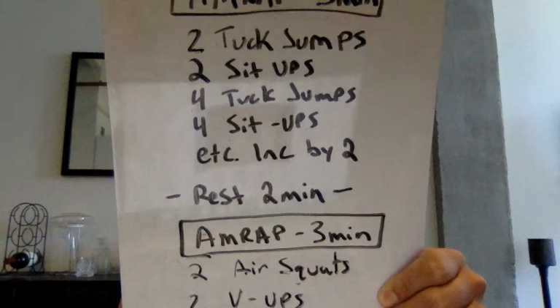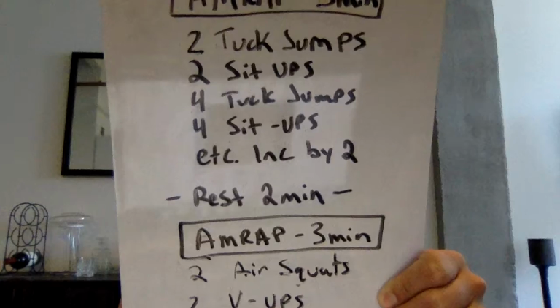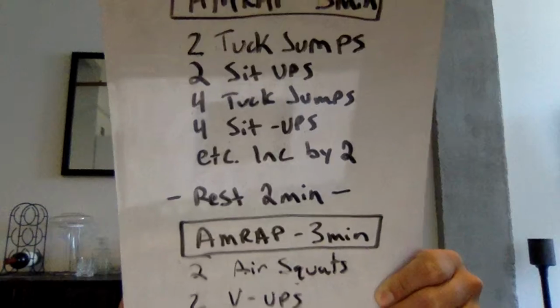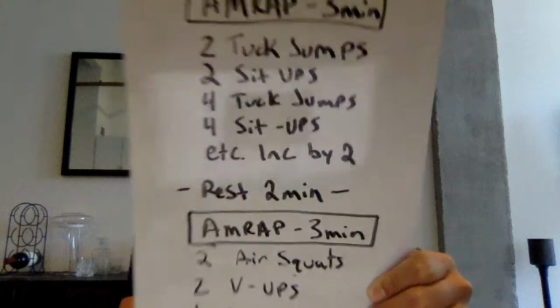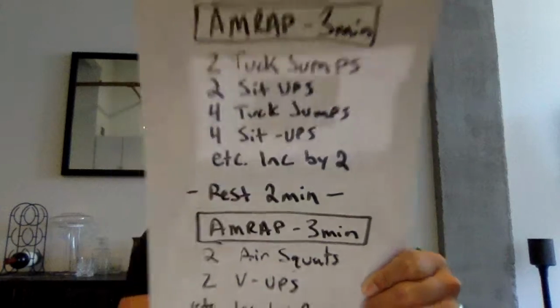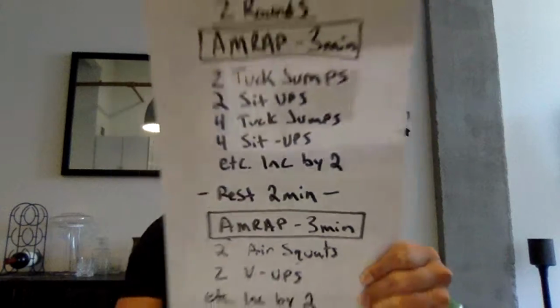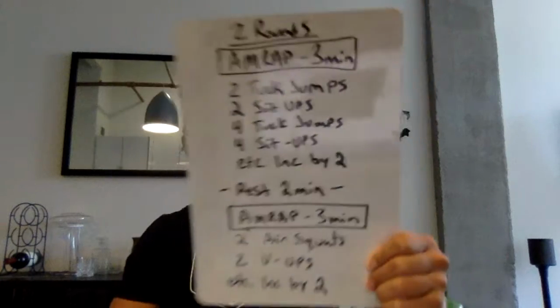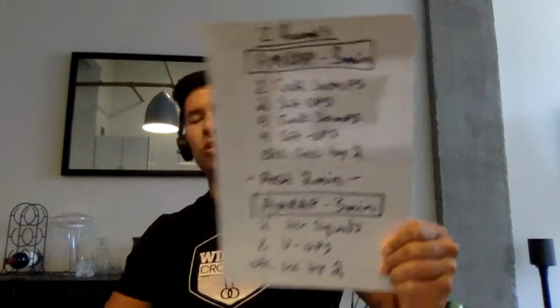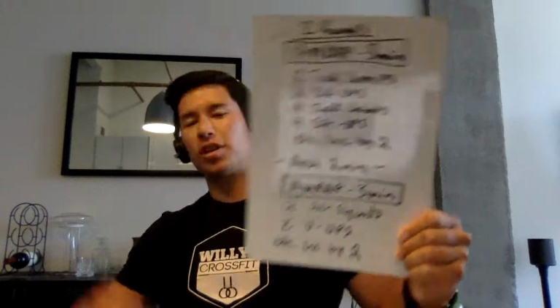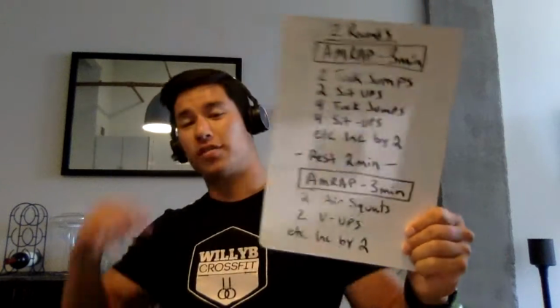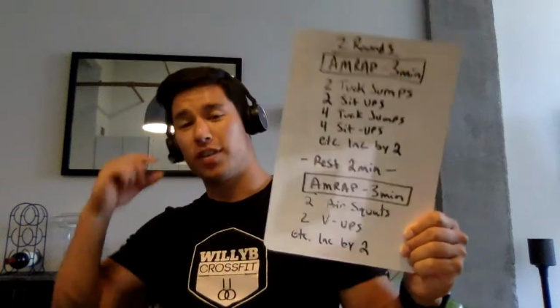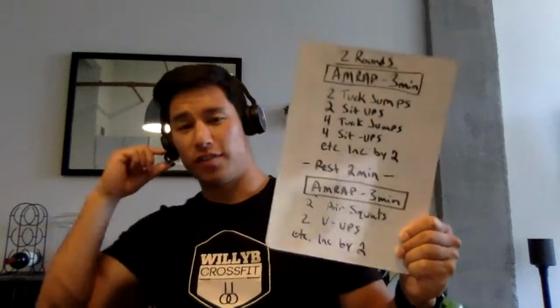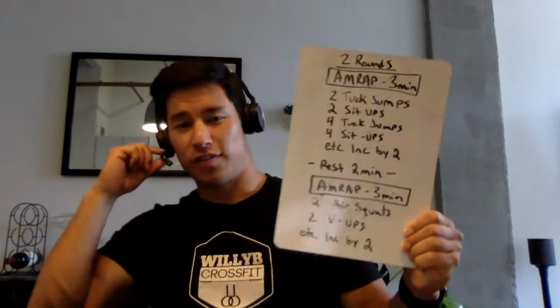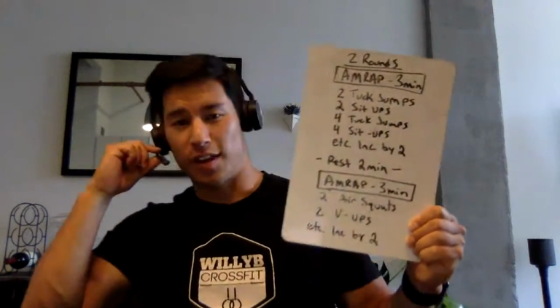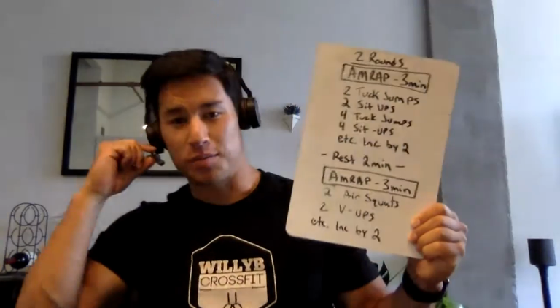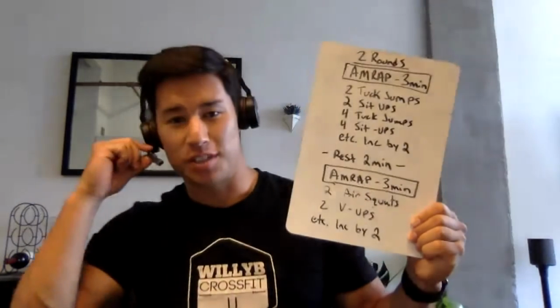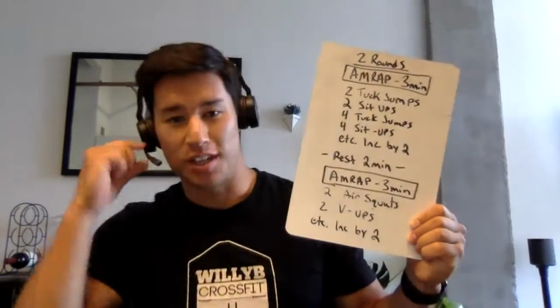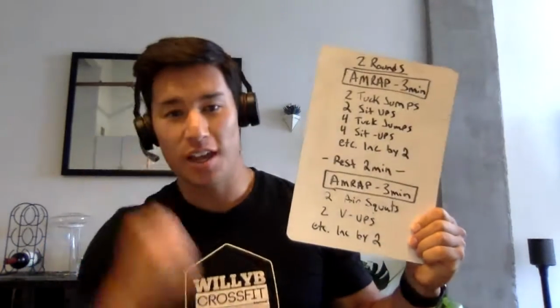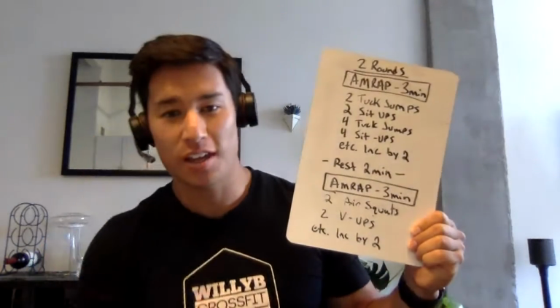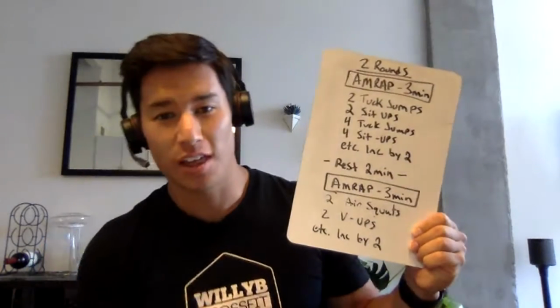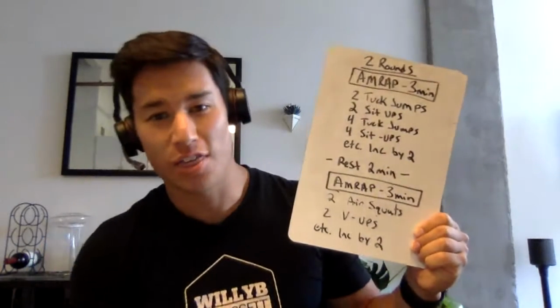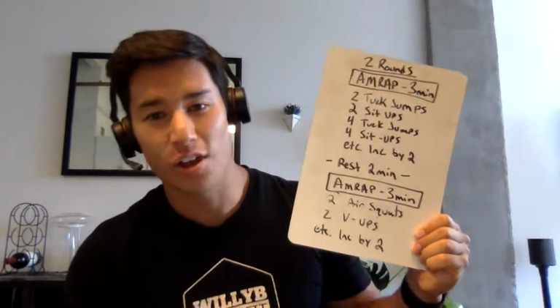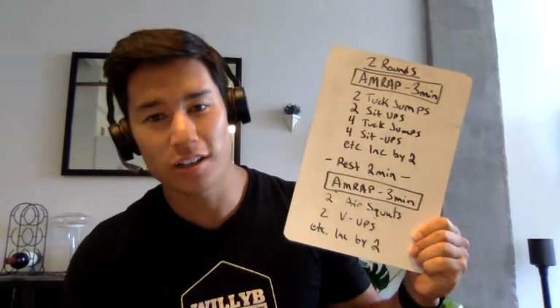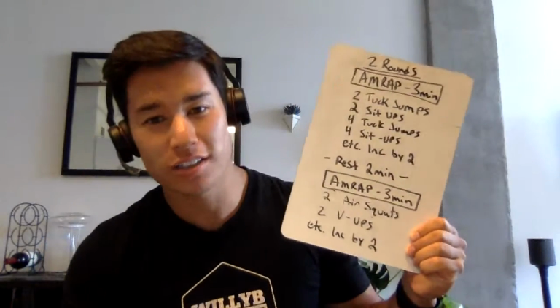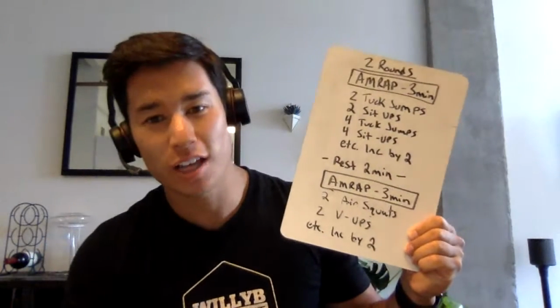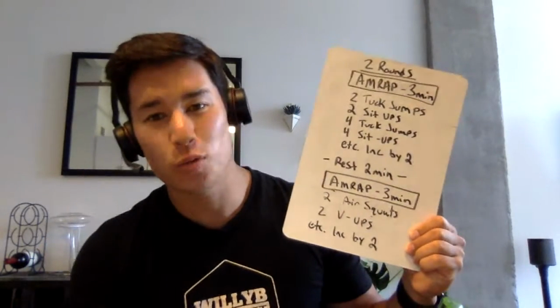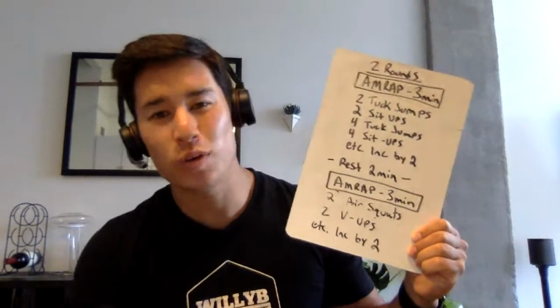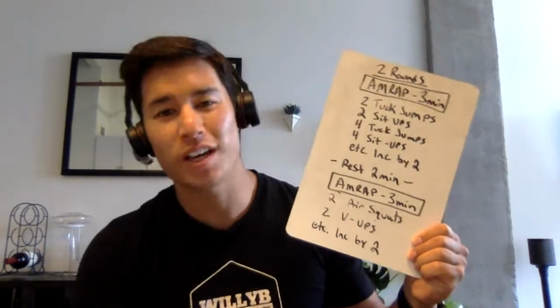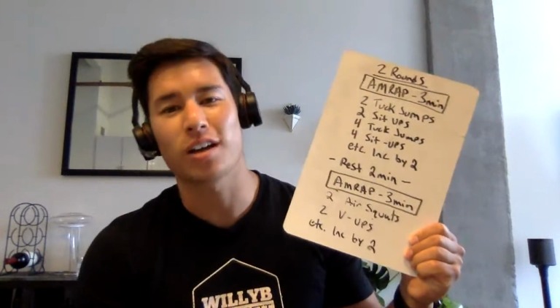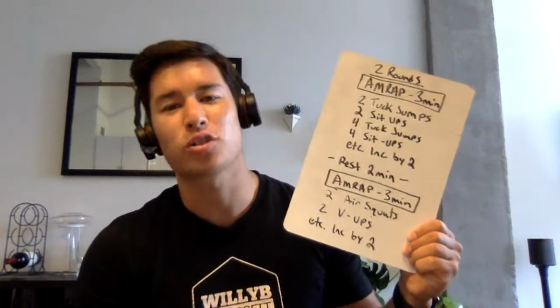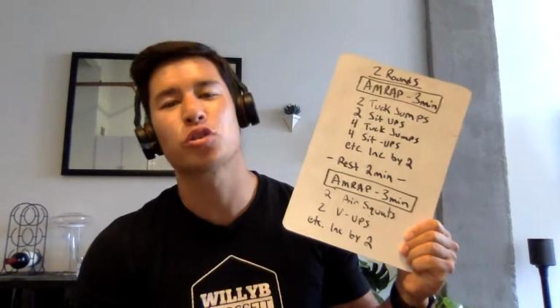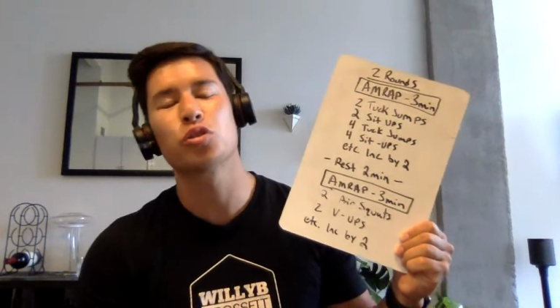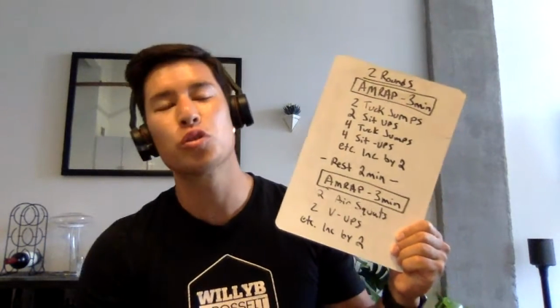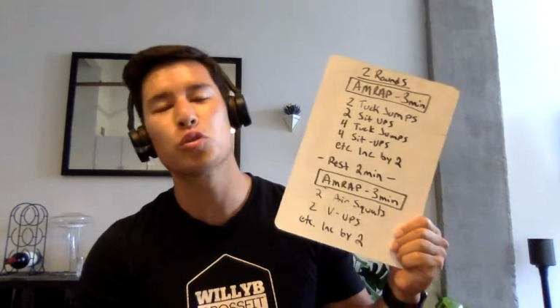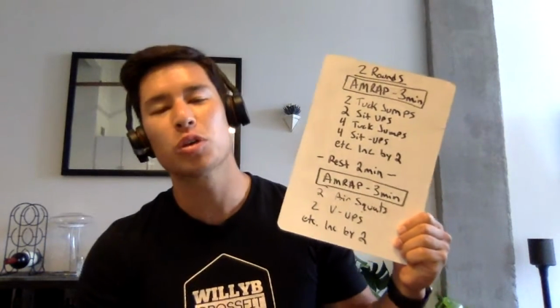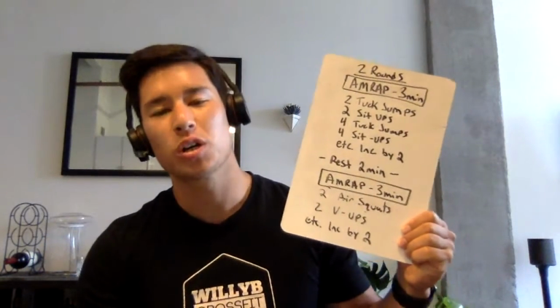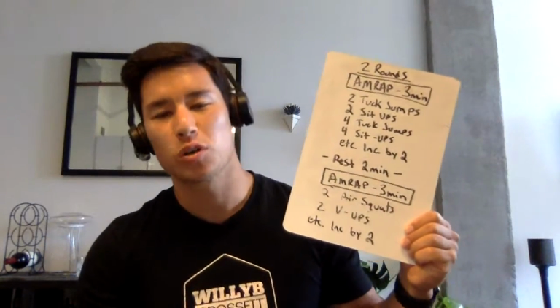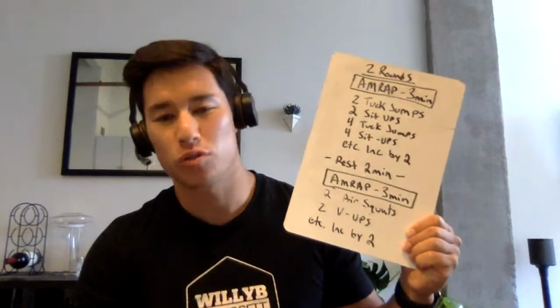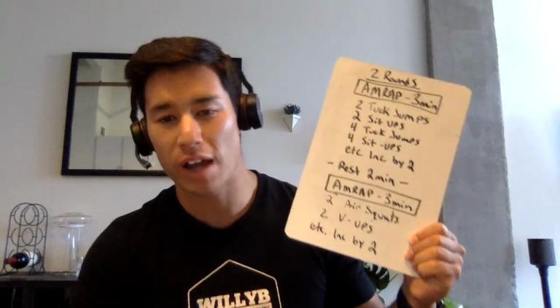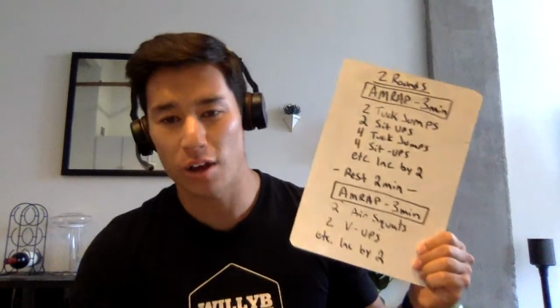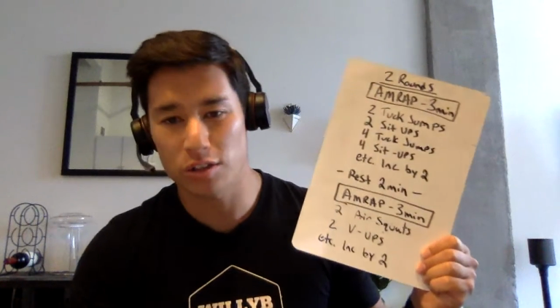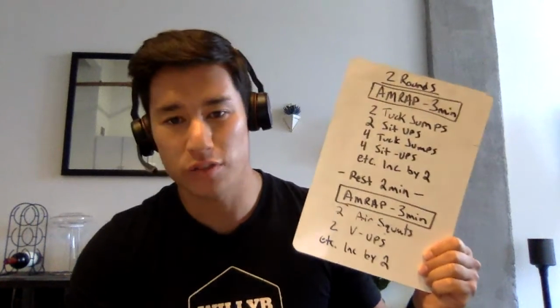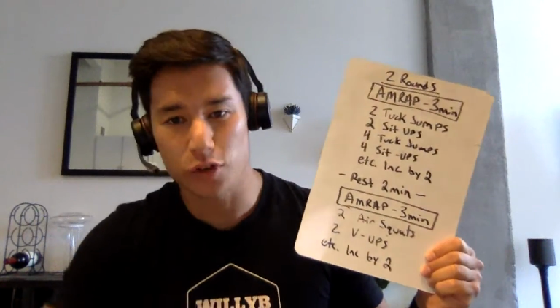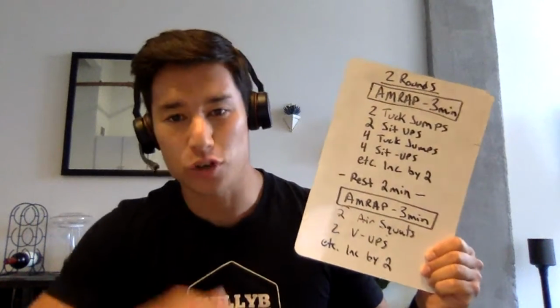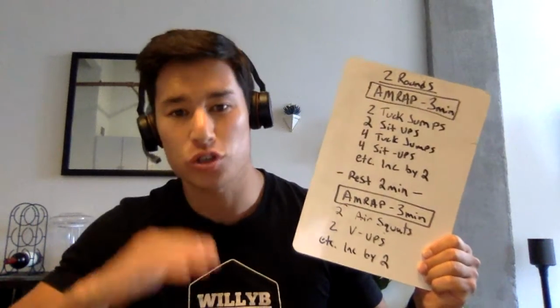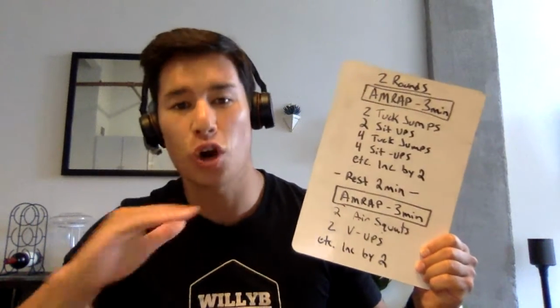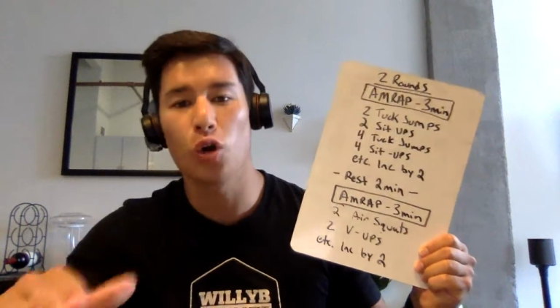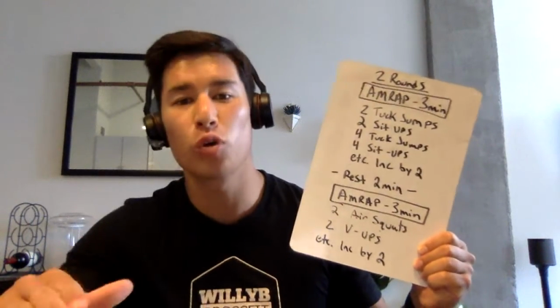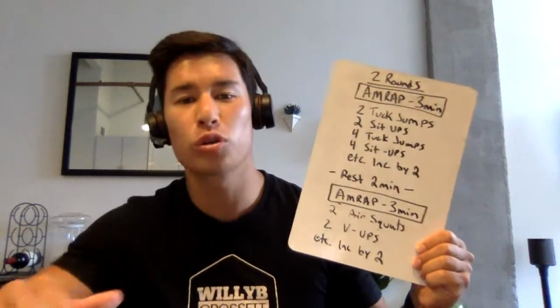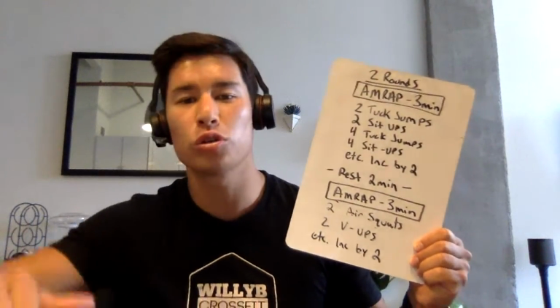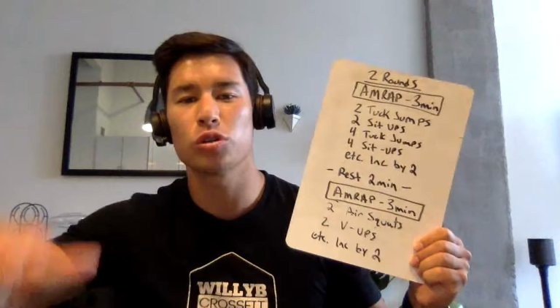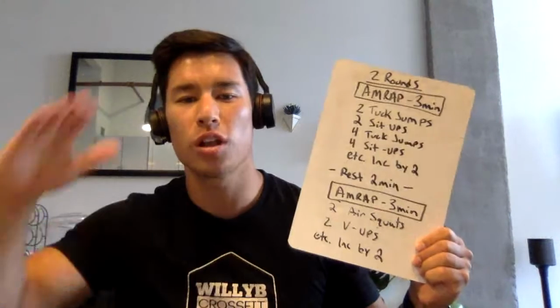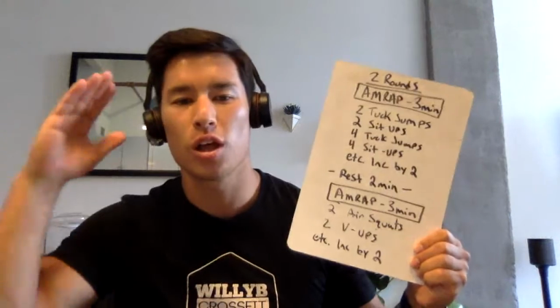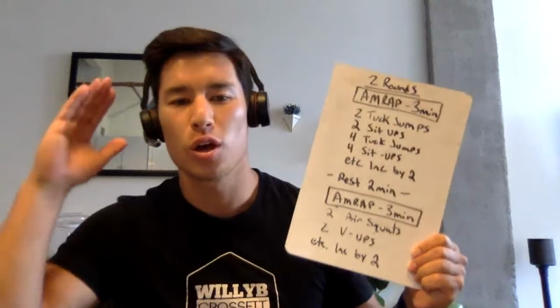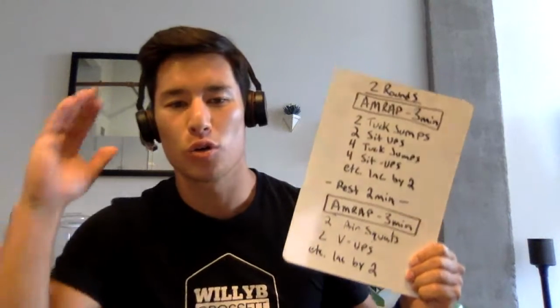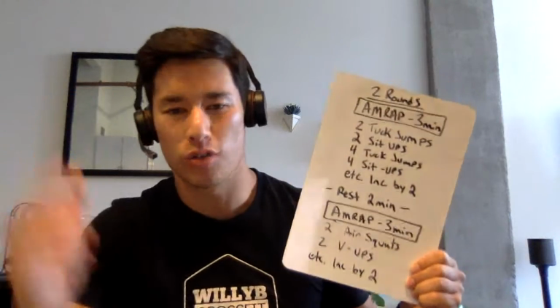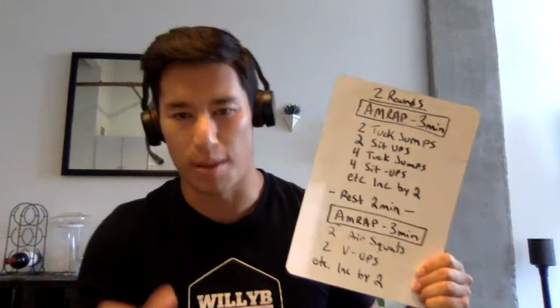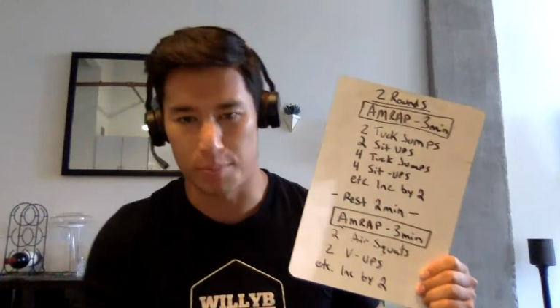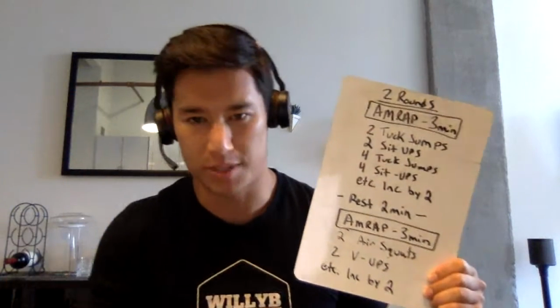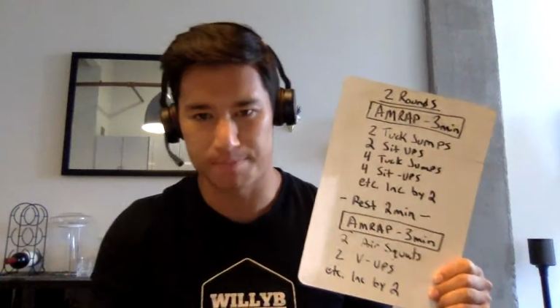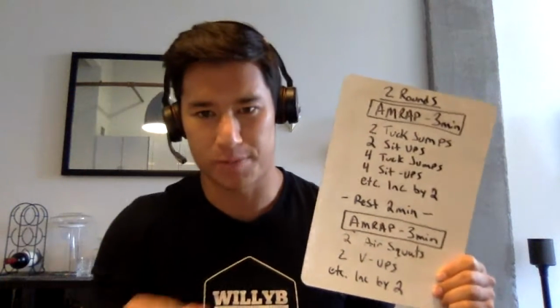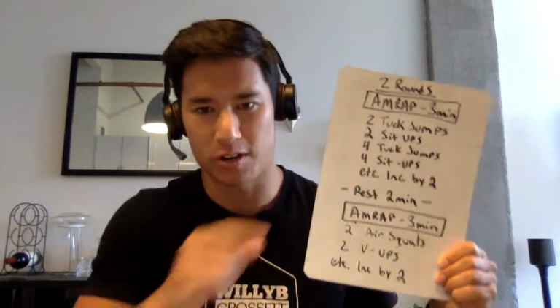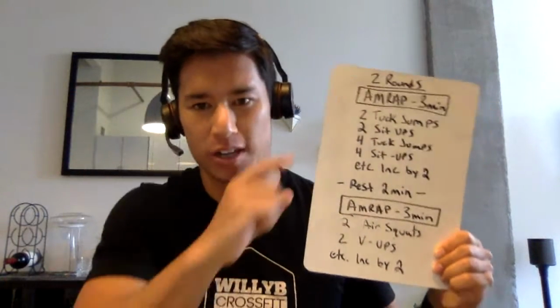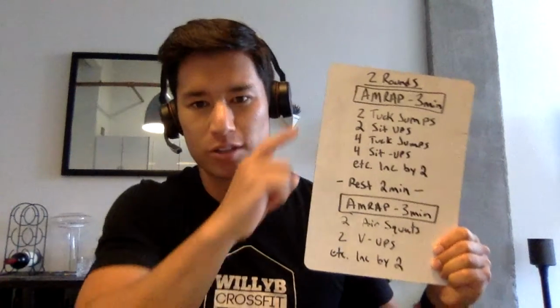Good morning, FitFams. Today, Thursday, we got two rounds for total reps, all right?